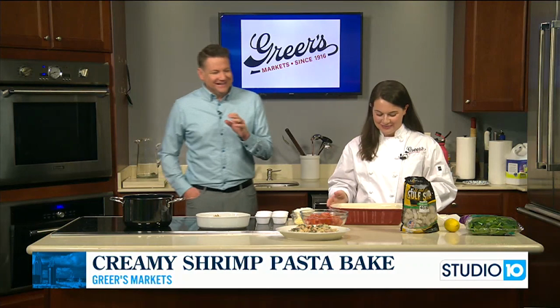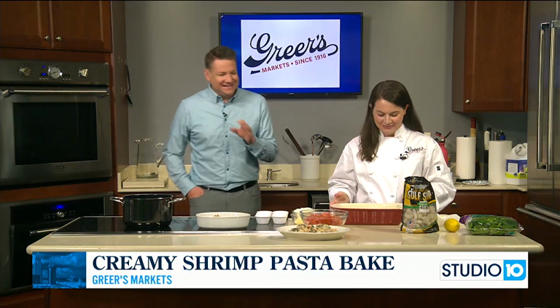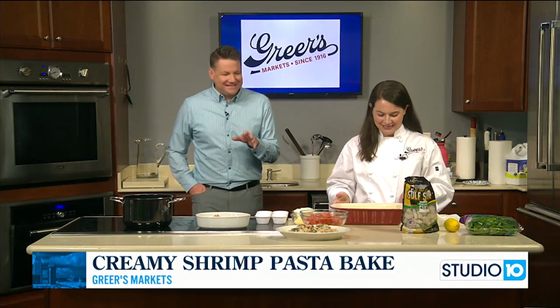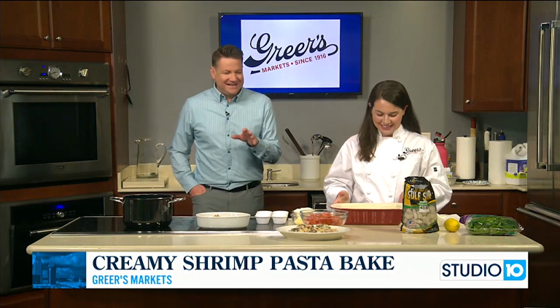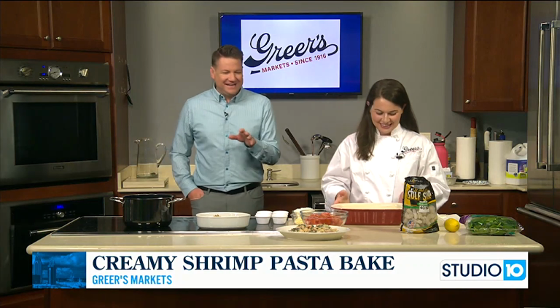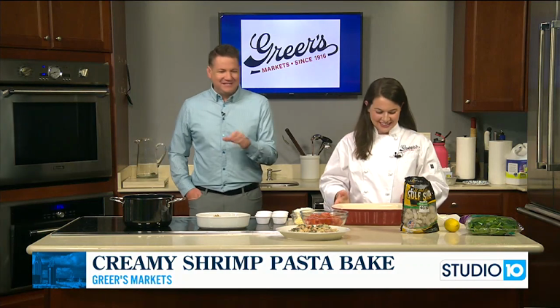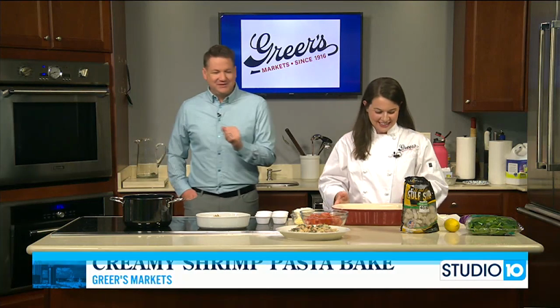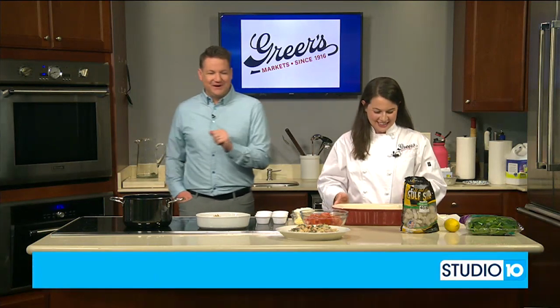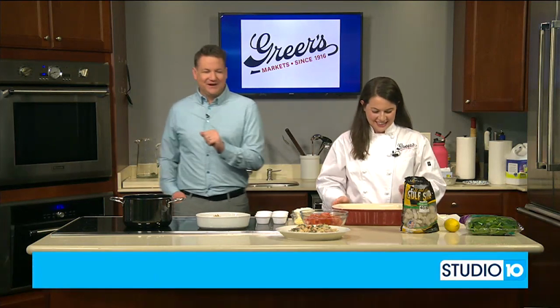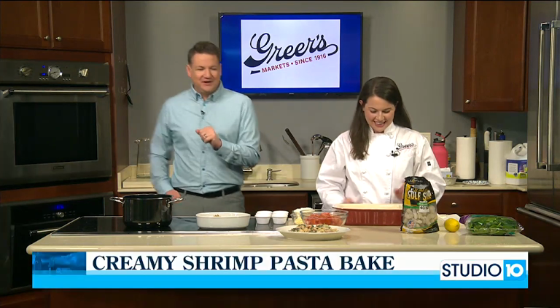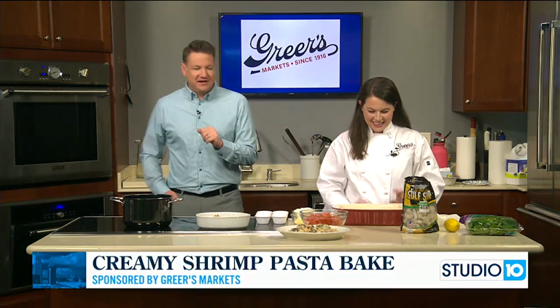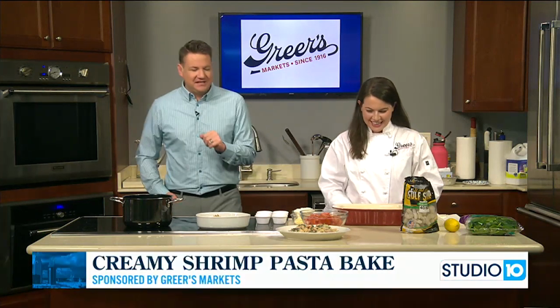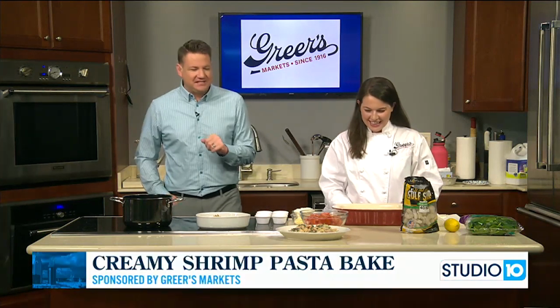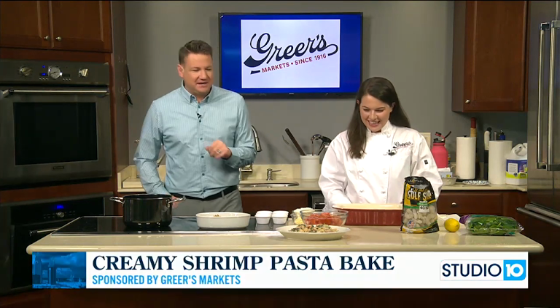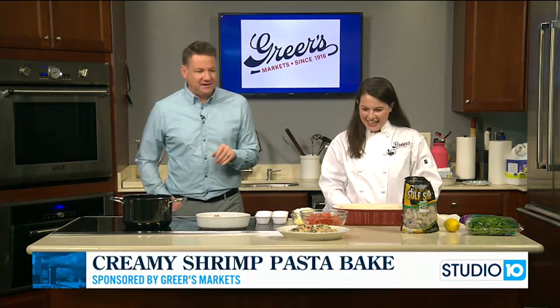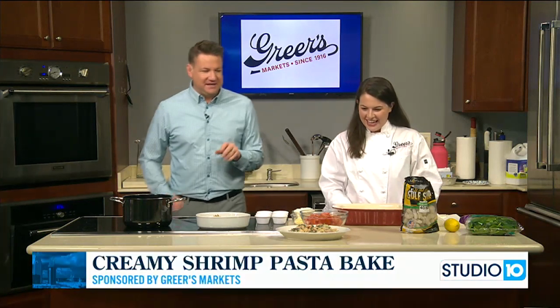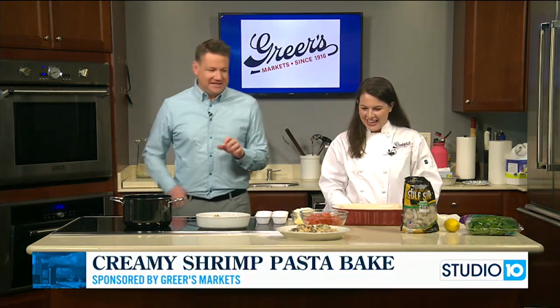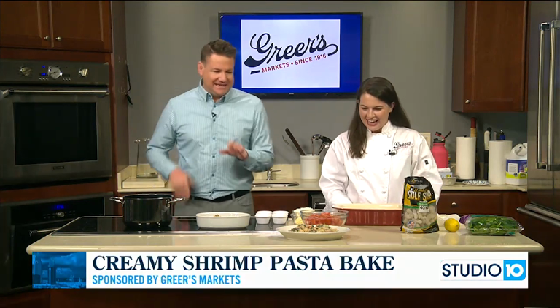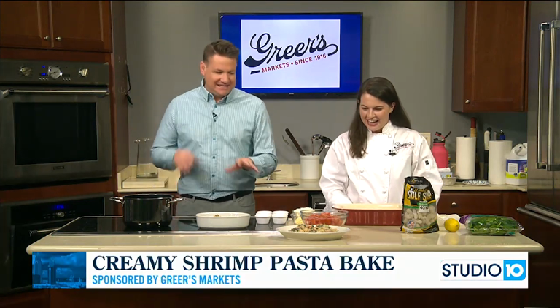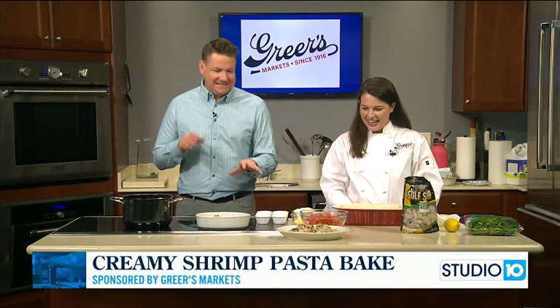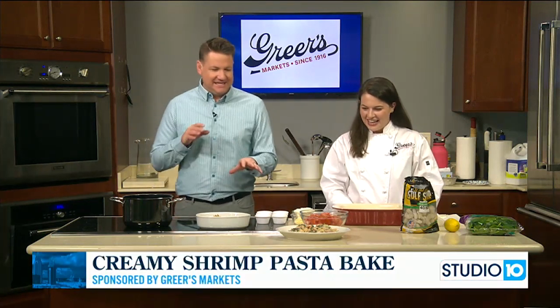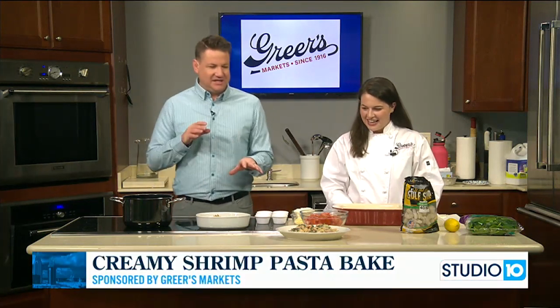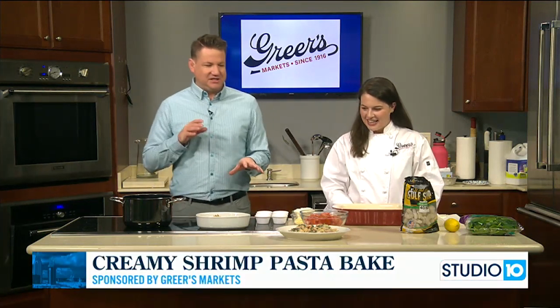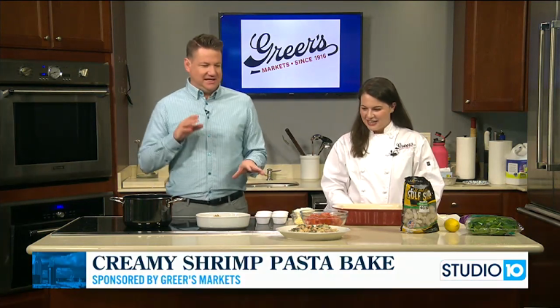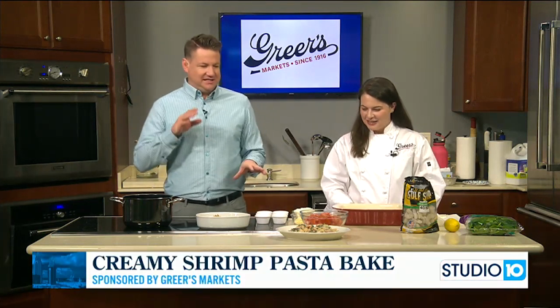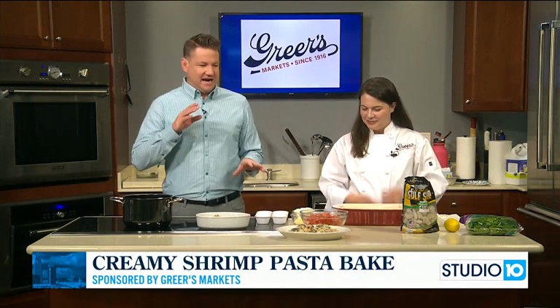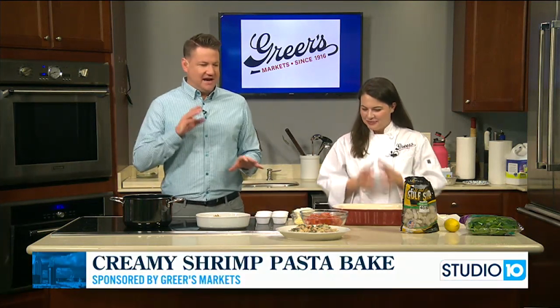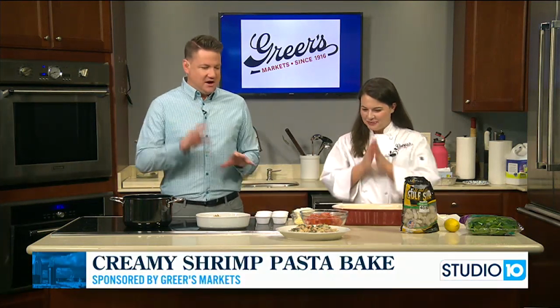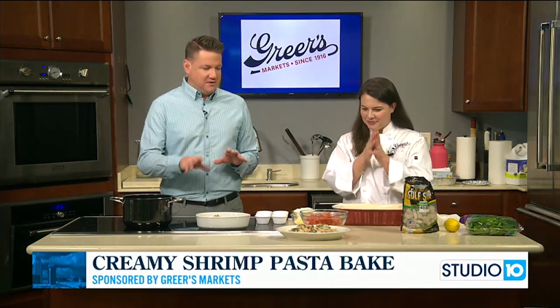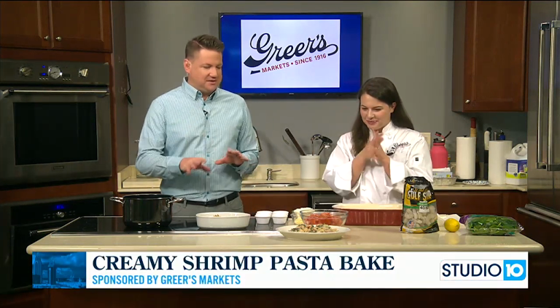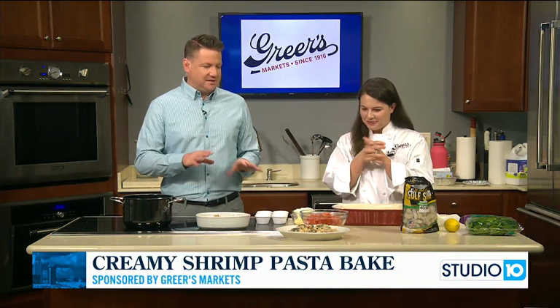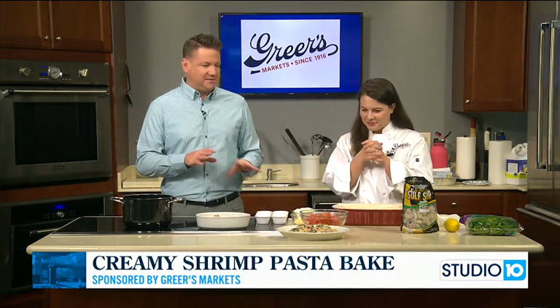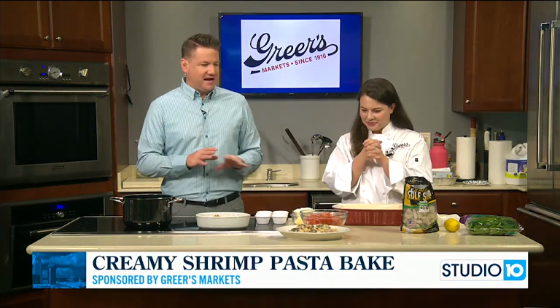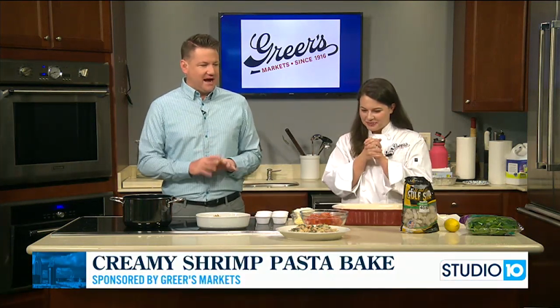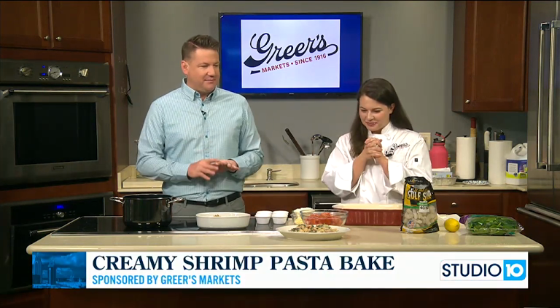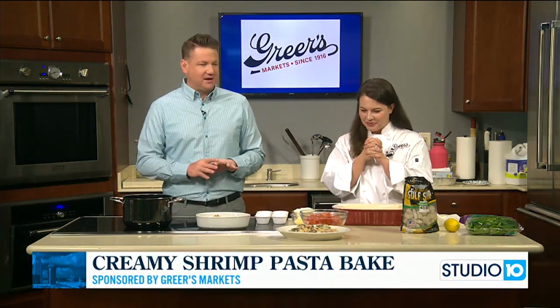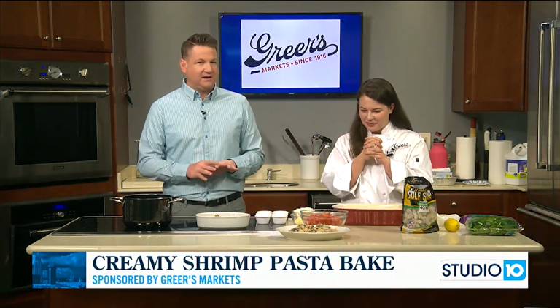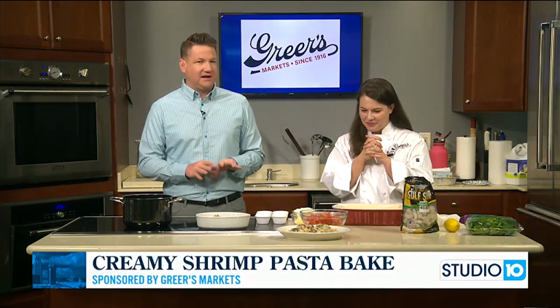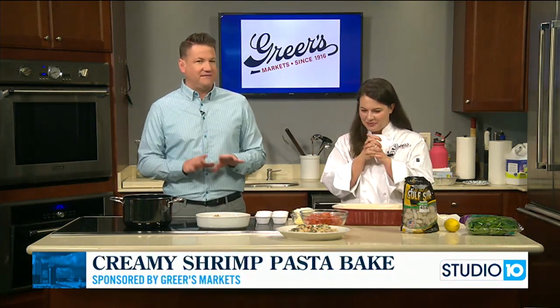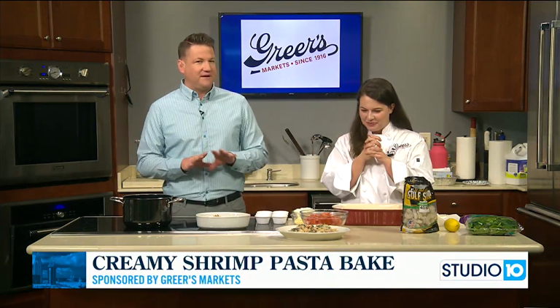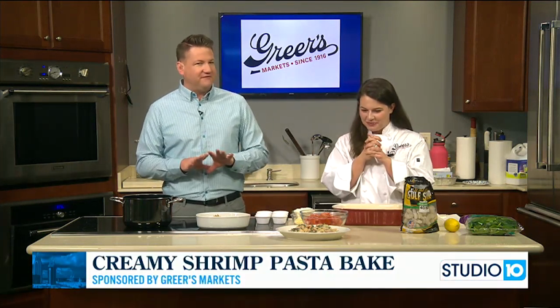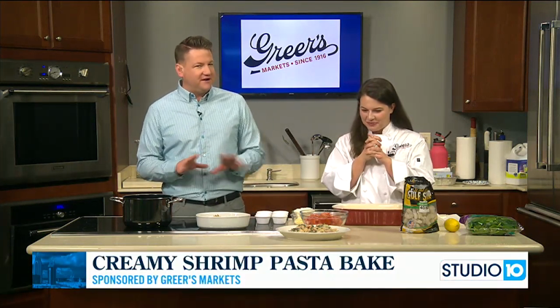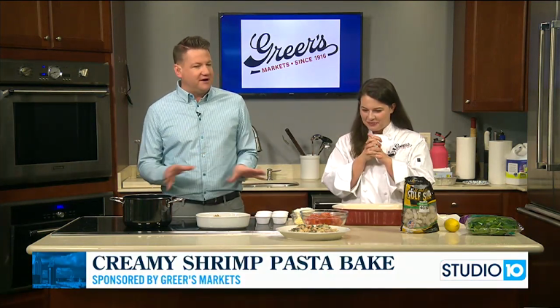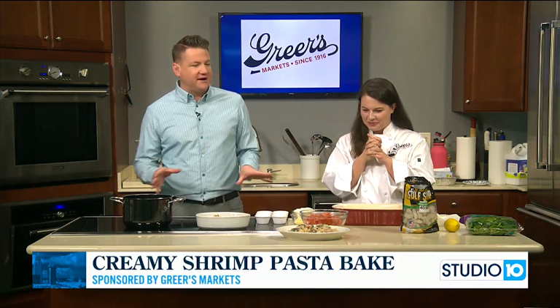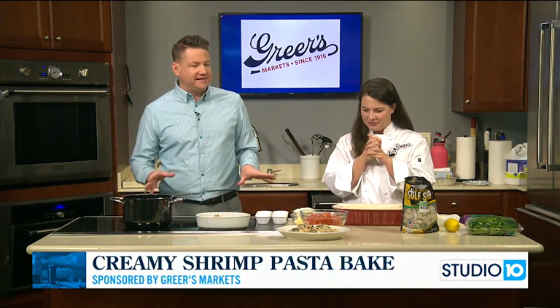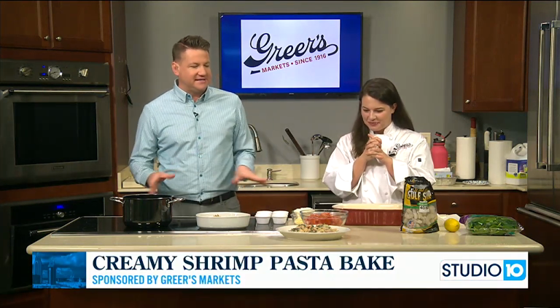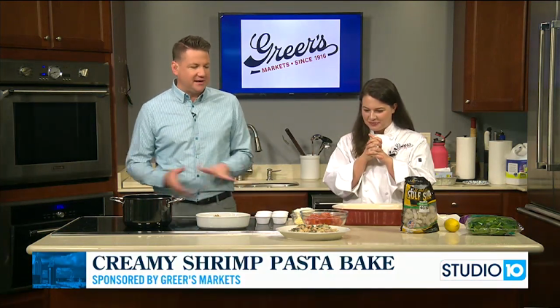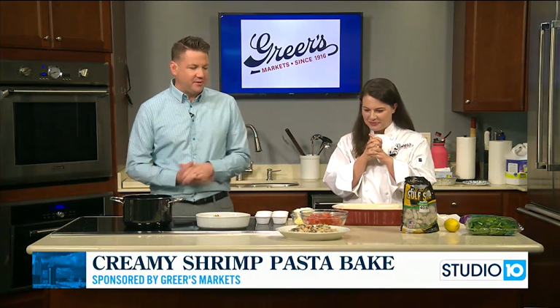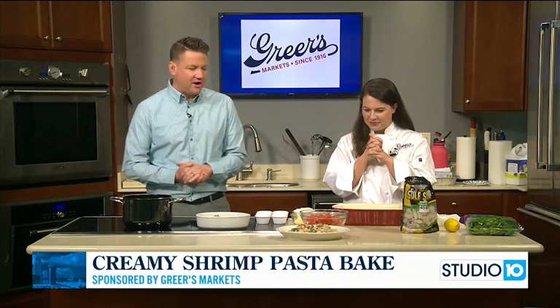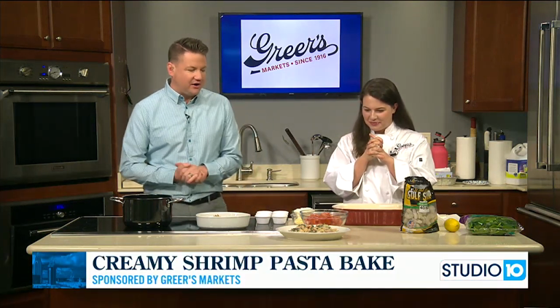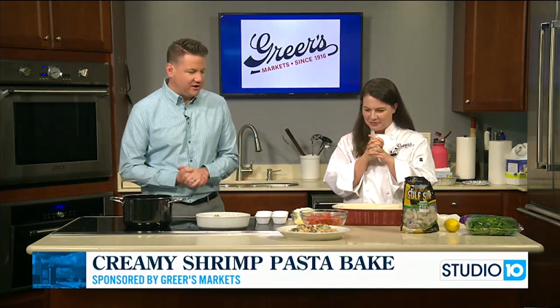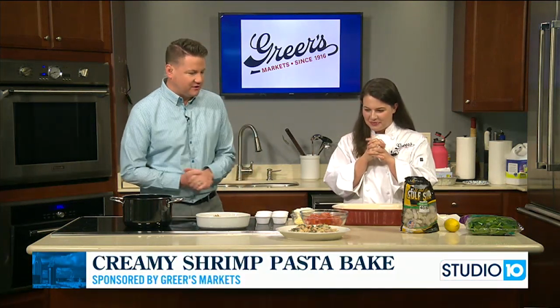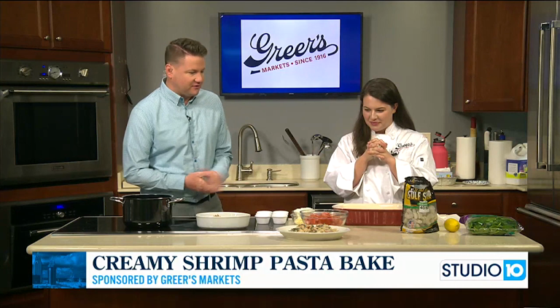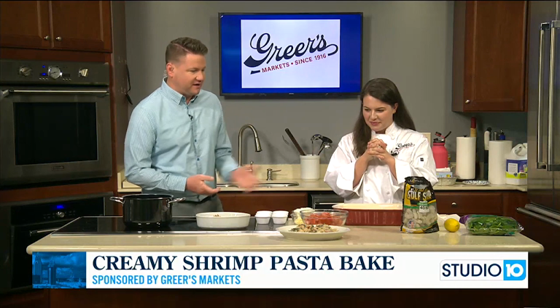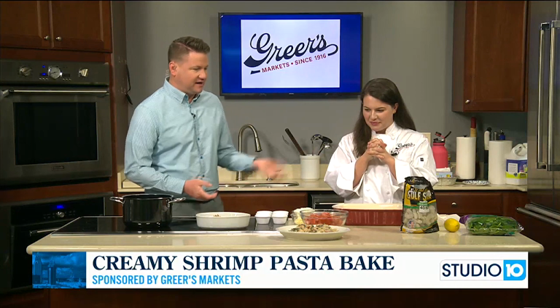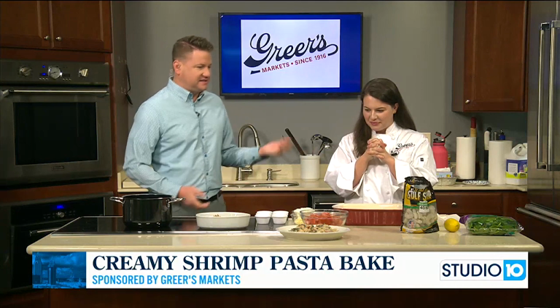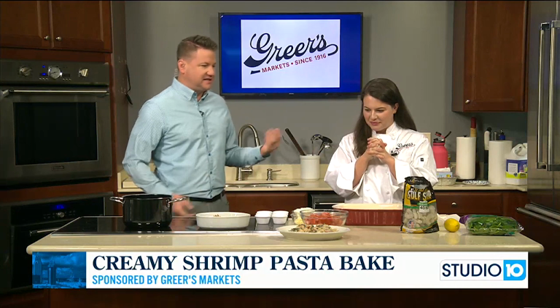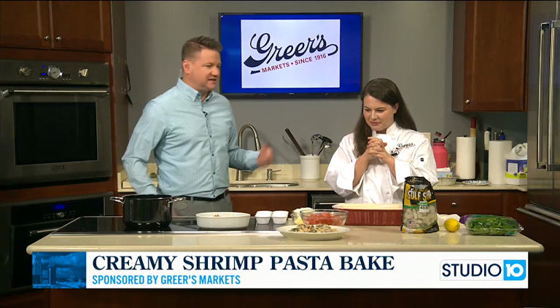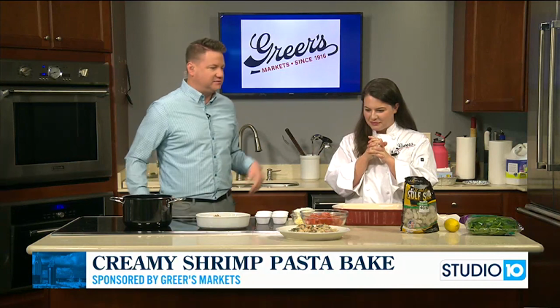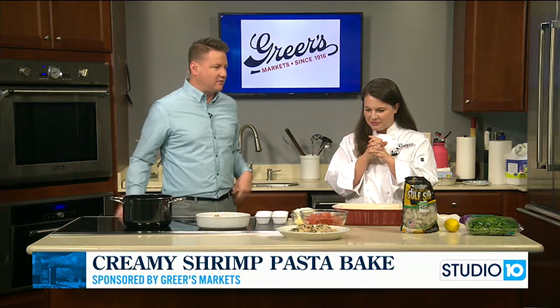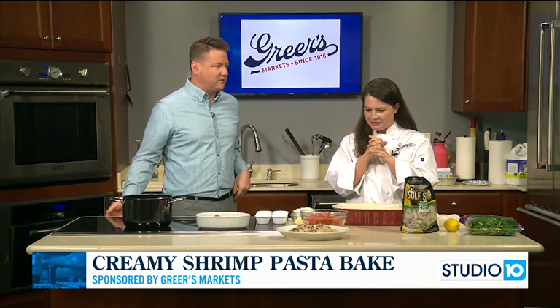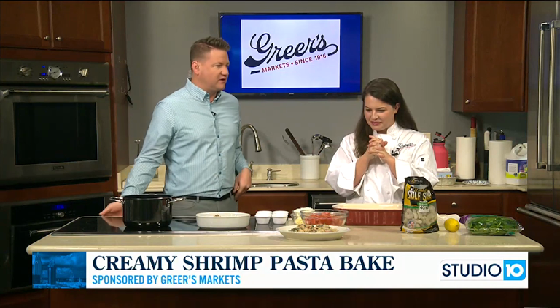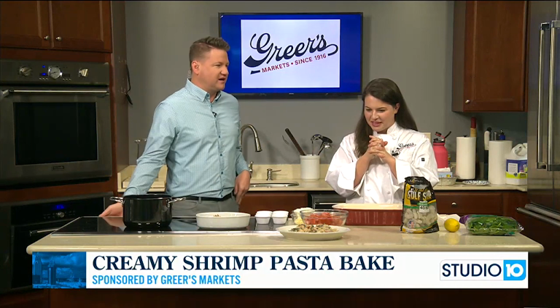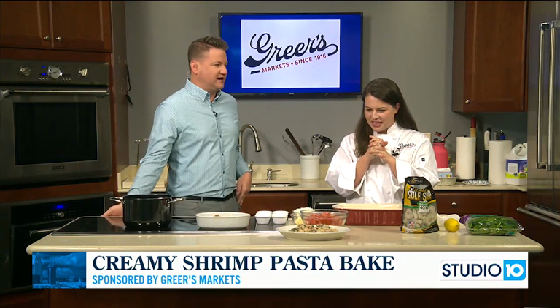Let's get into our cooking segment. This dish is something I'm going to love. I'm very excited about all your ingredients. Tell us what we're working on.